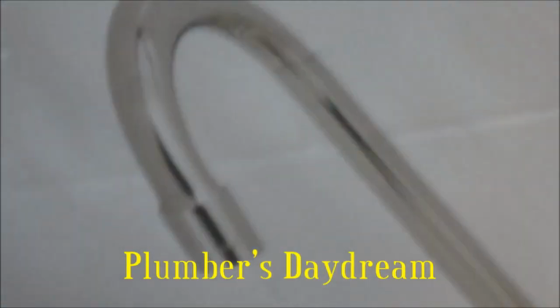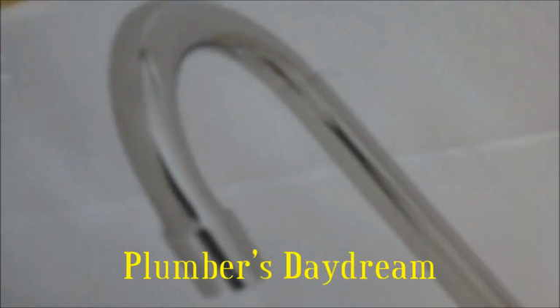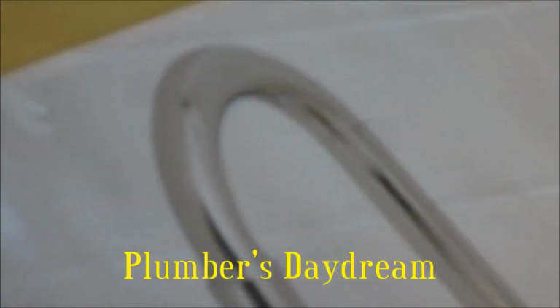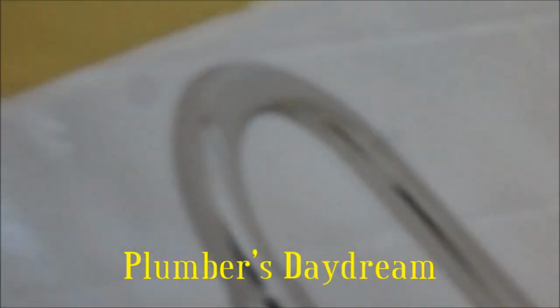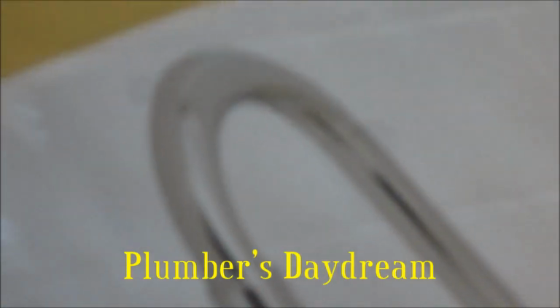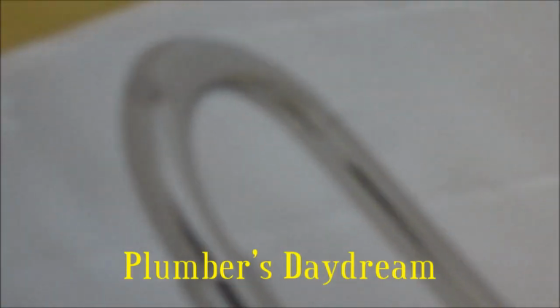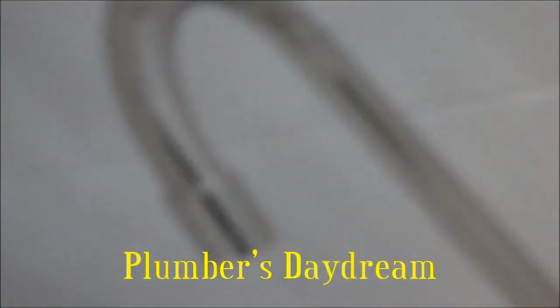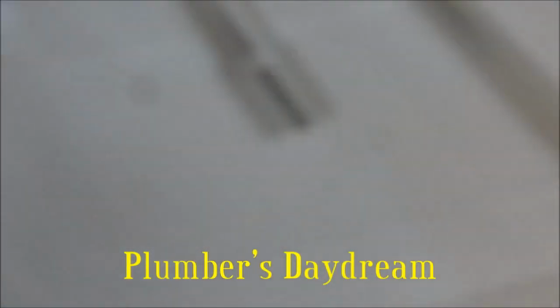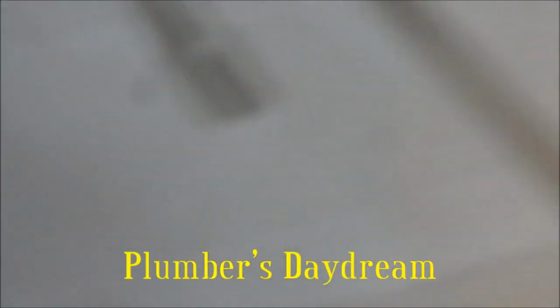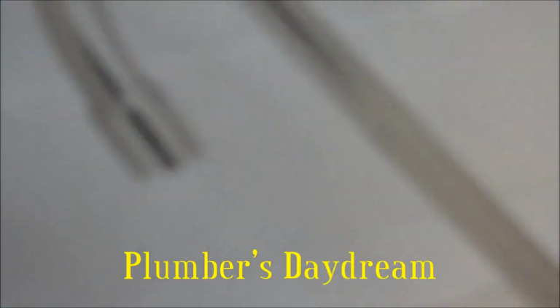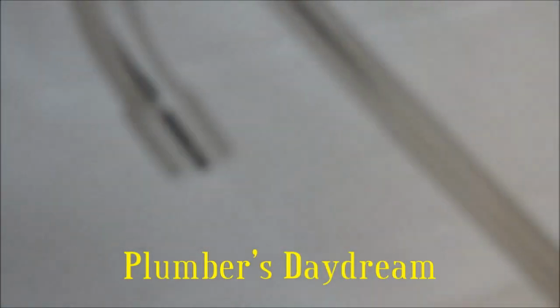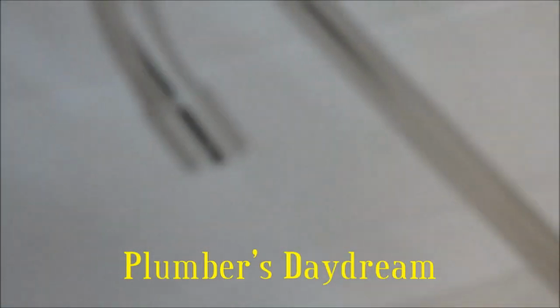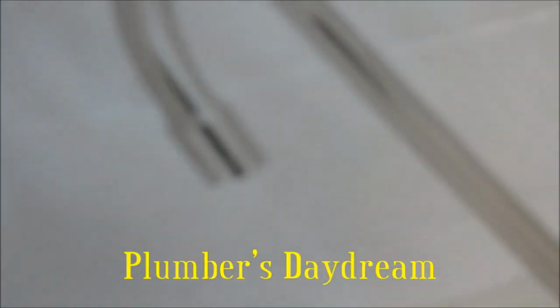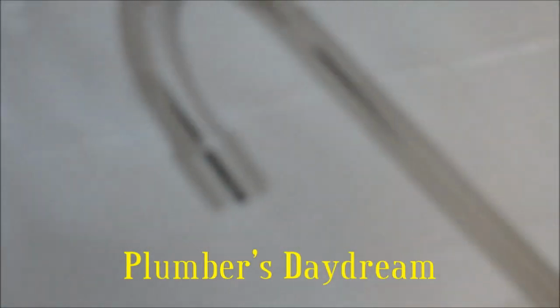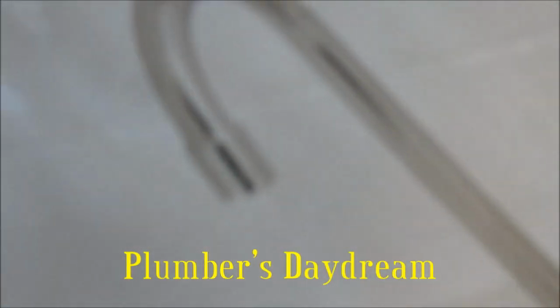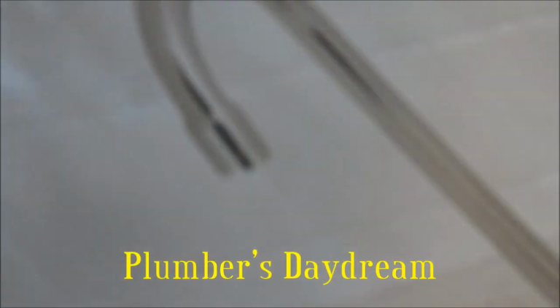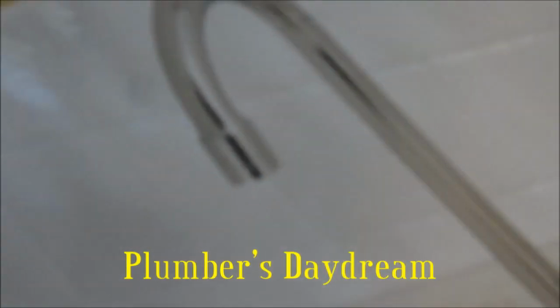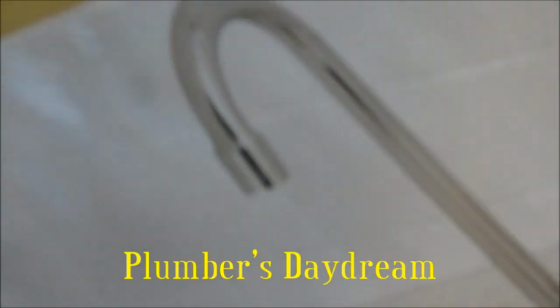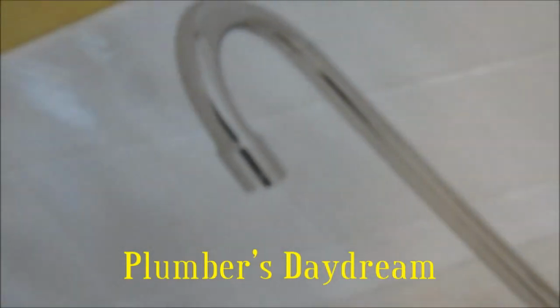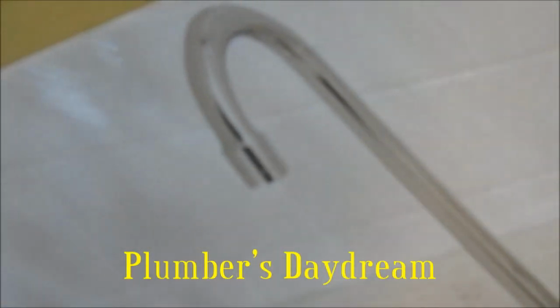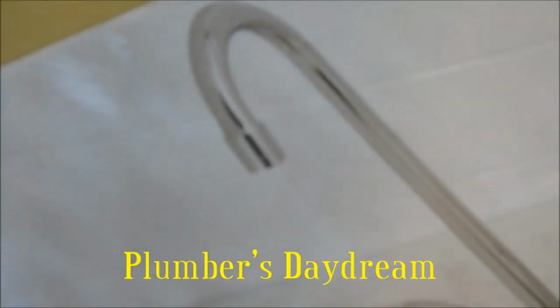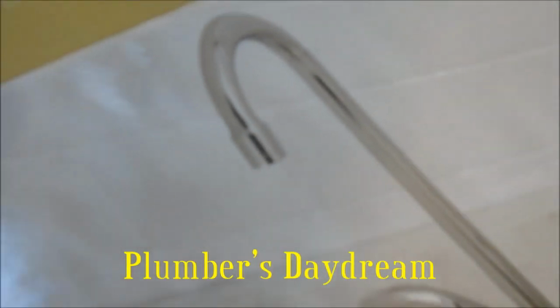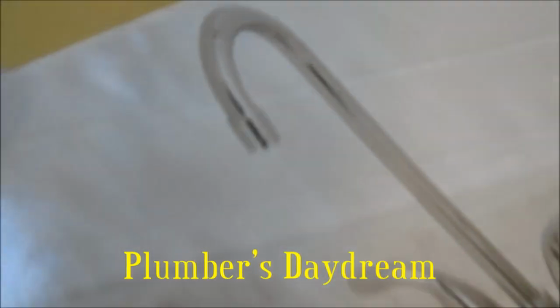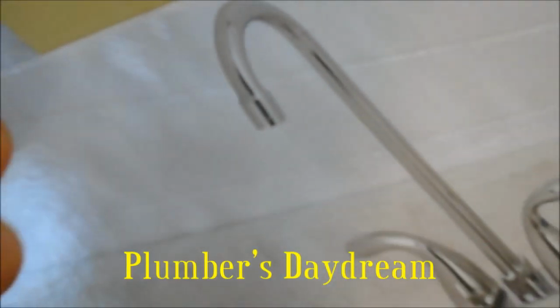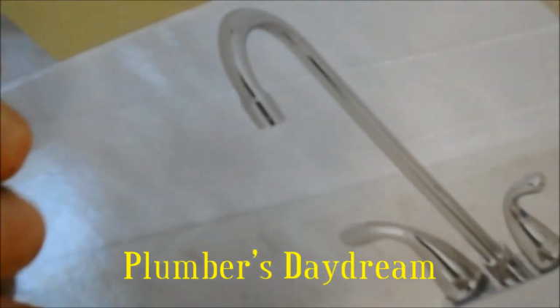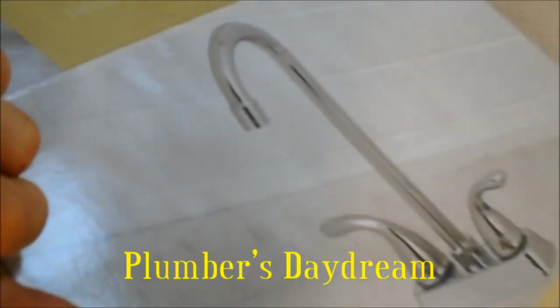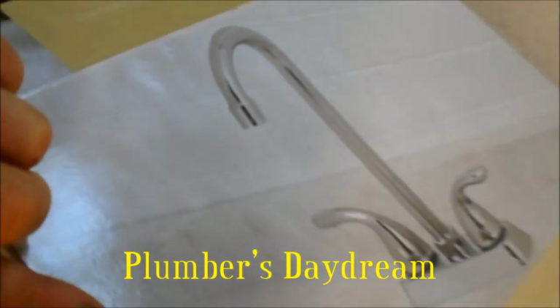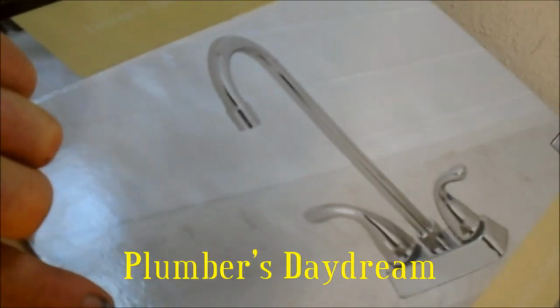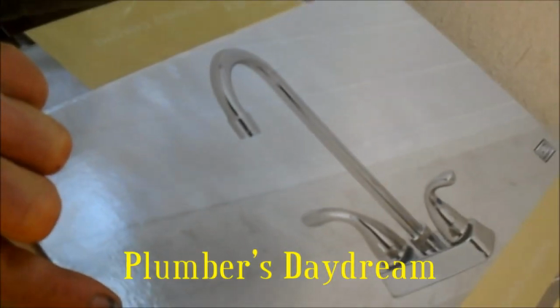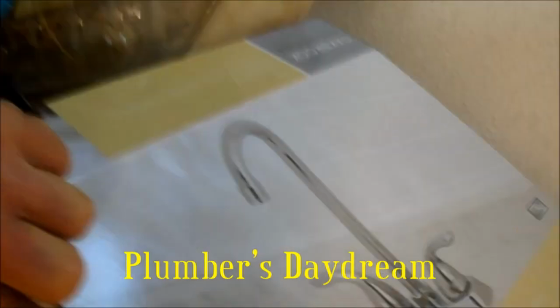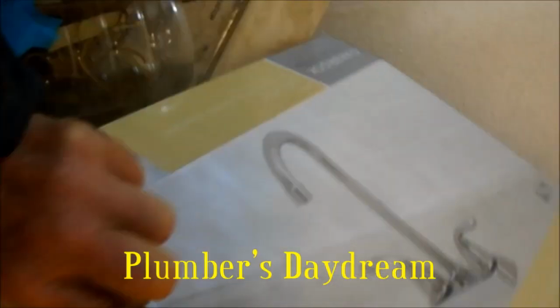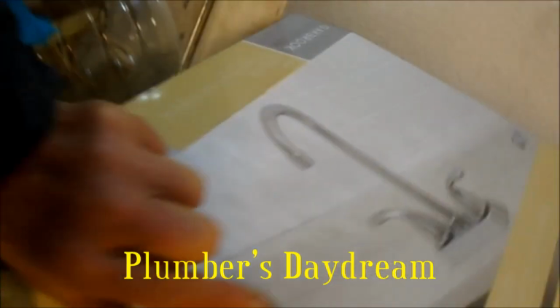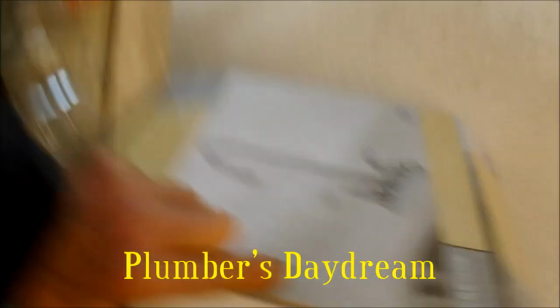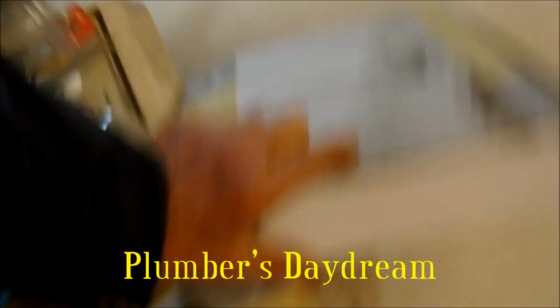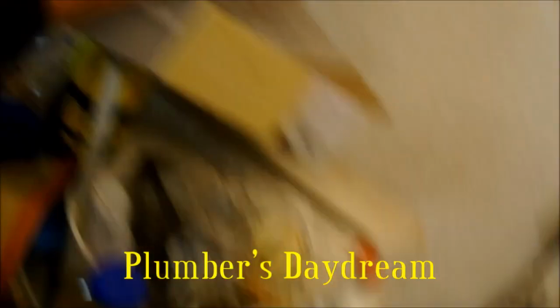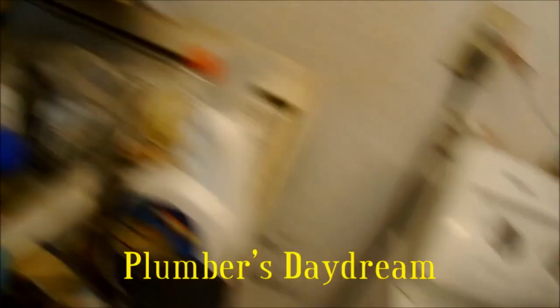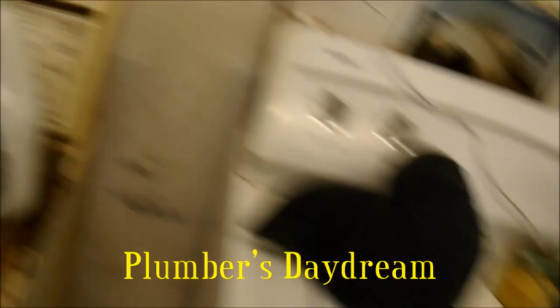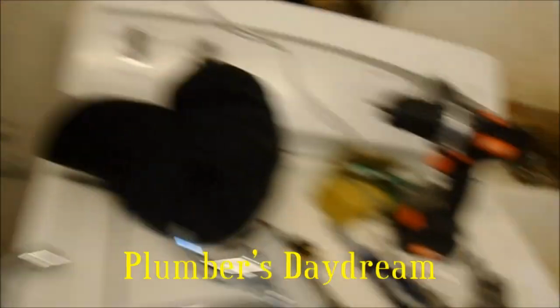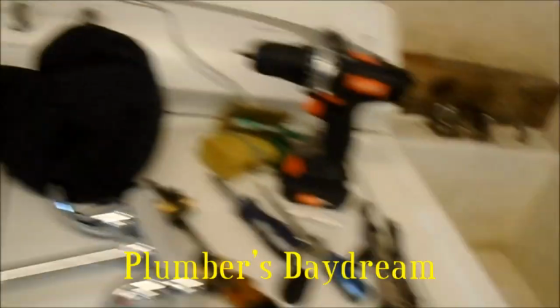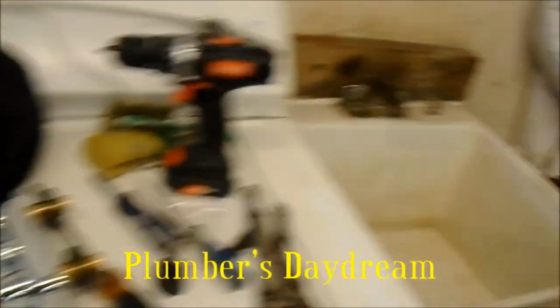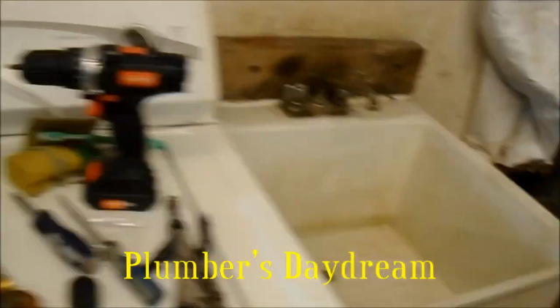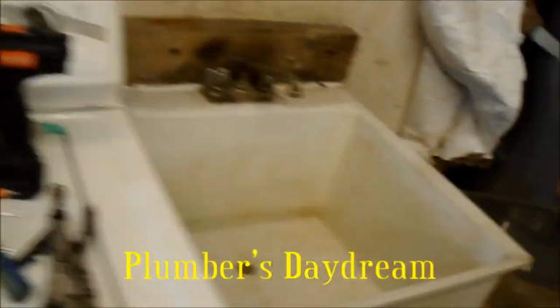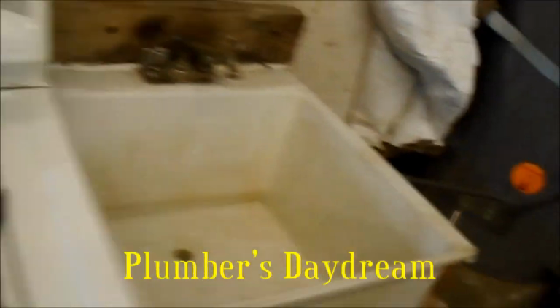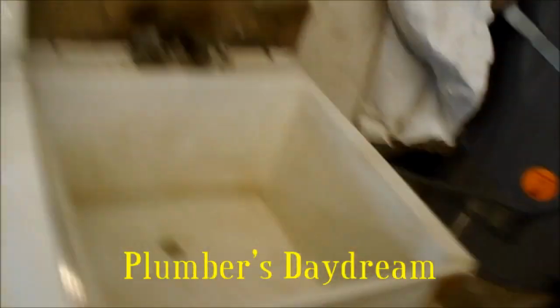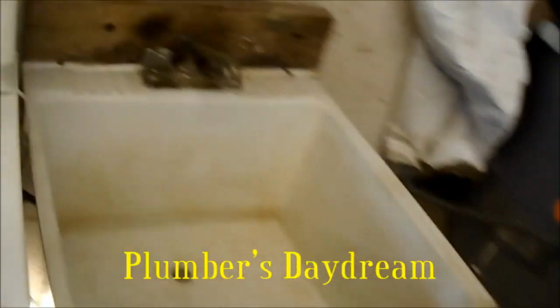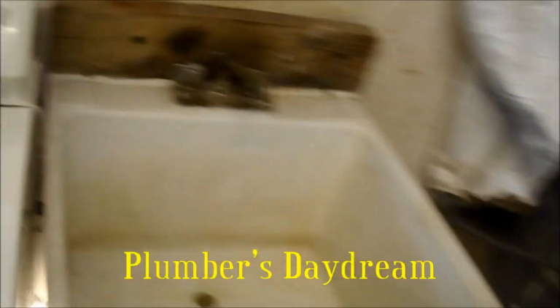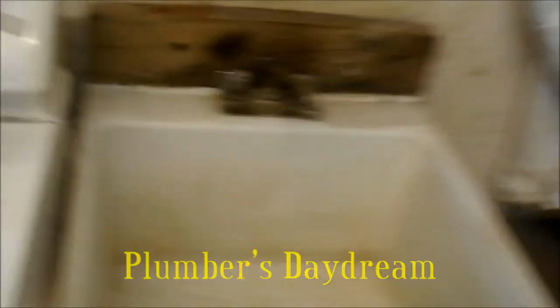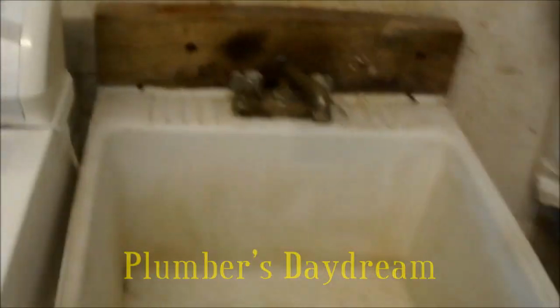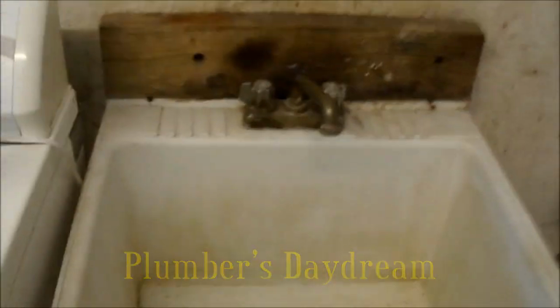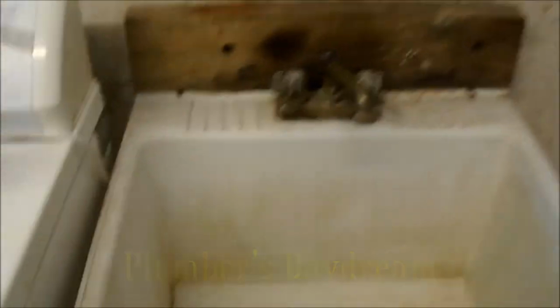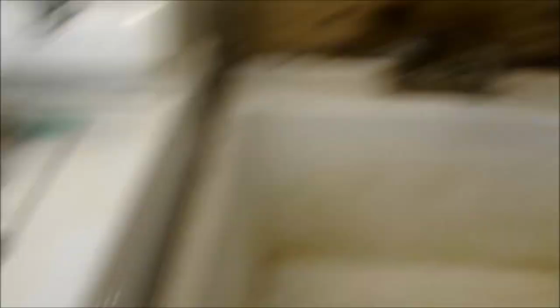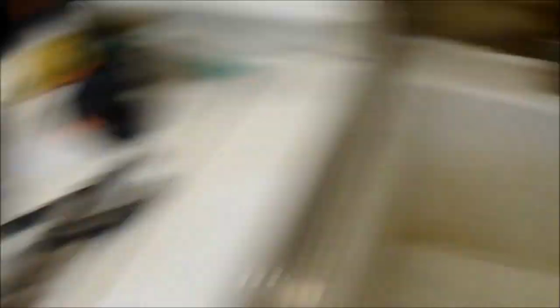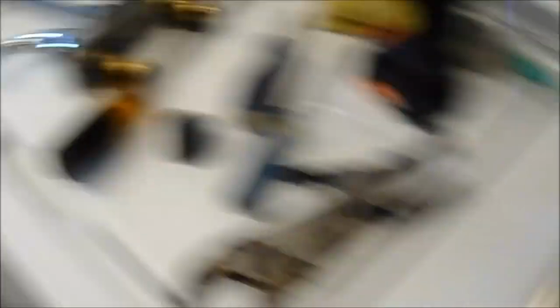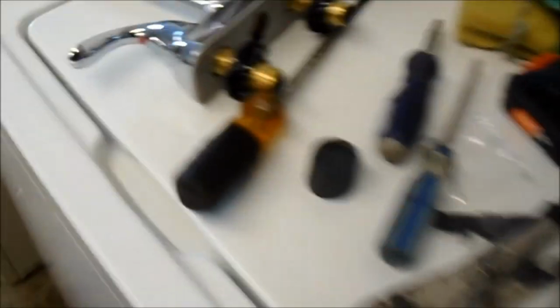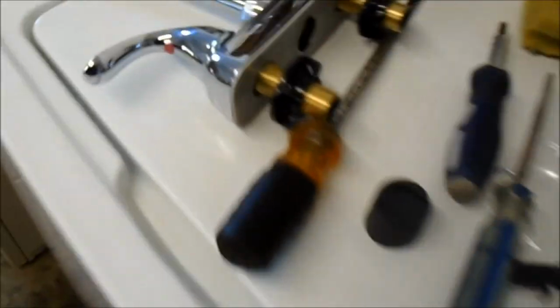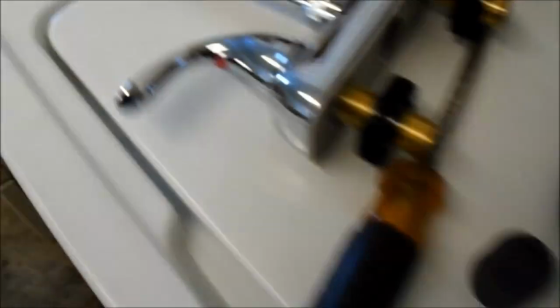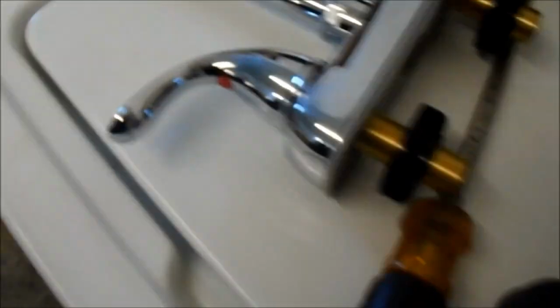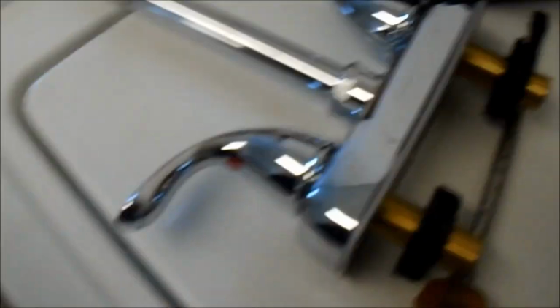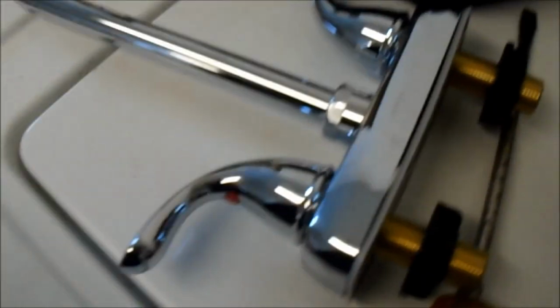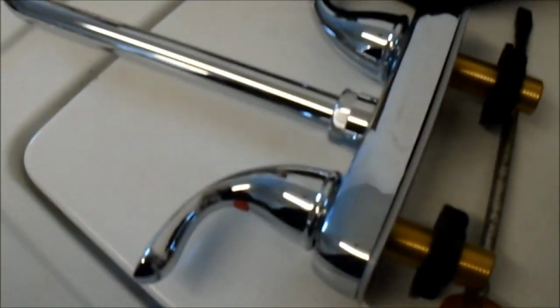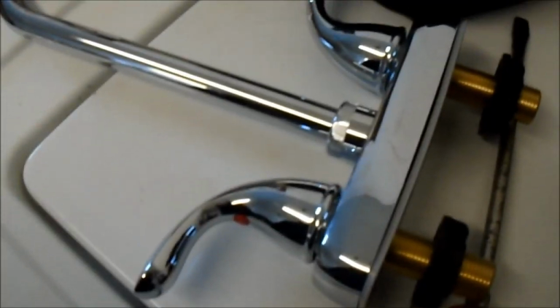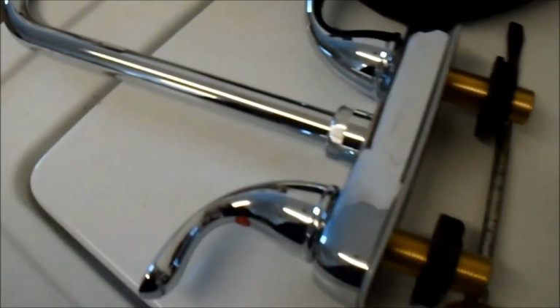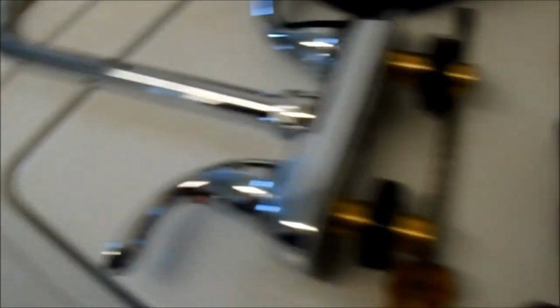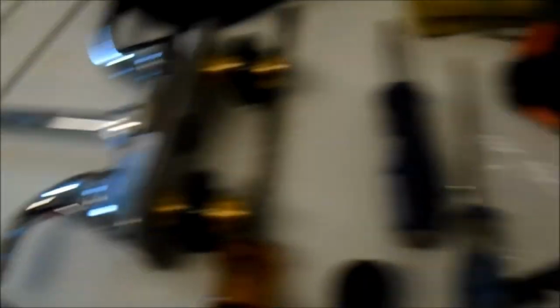Okay, easy job, right? Oh, hell no. Just pop that in there, right? Sure.